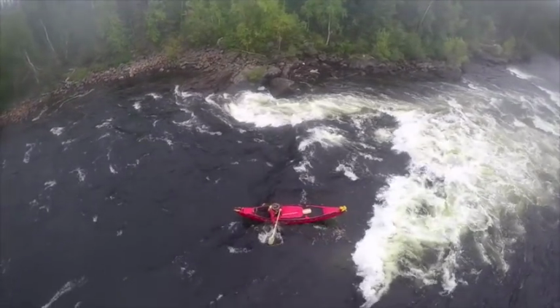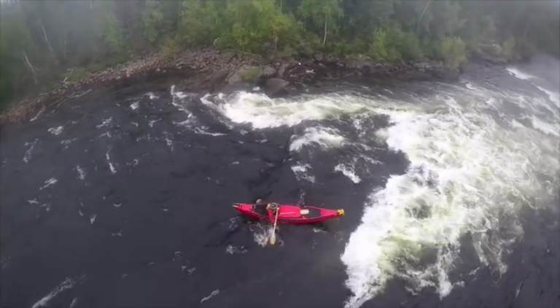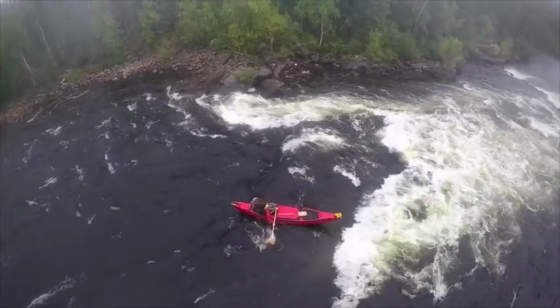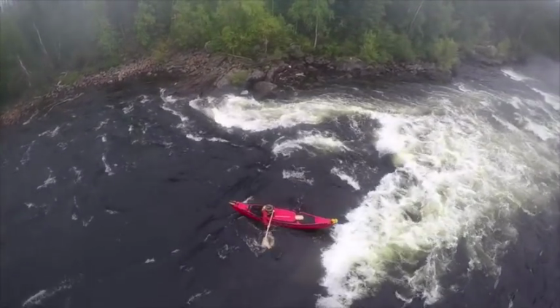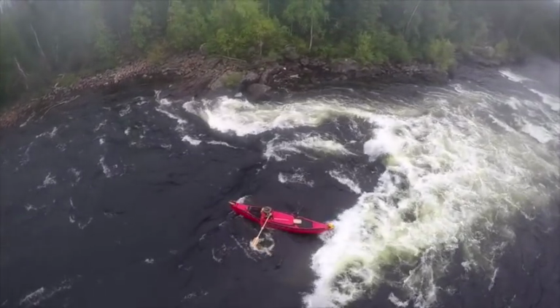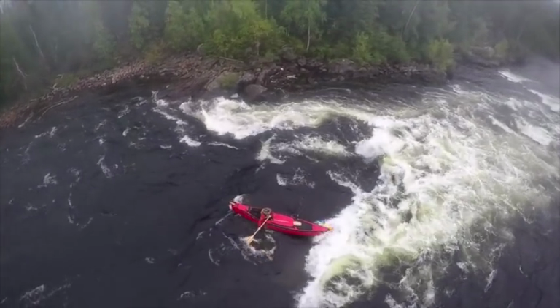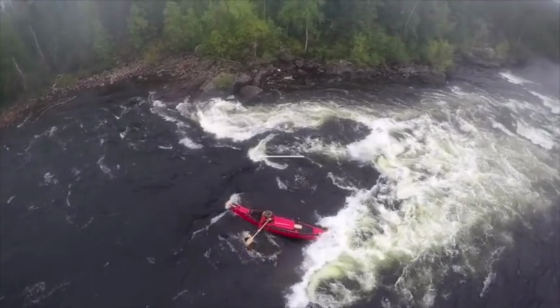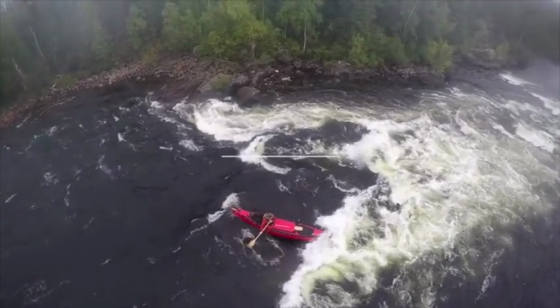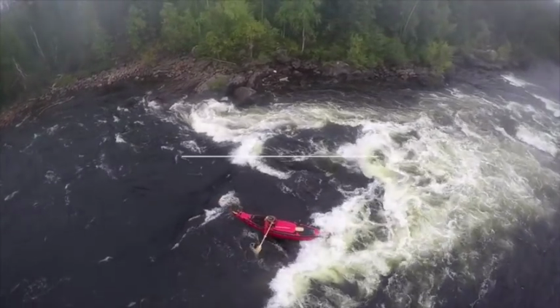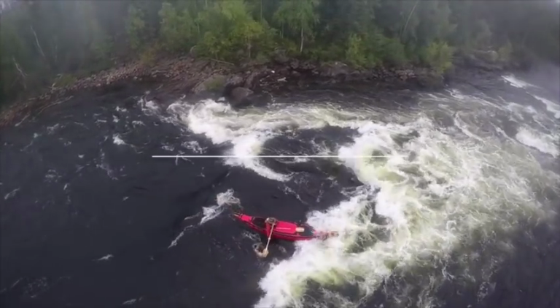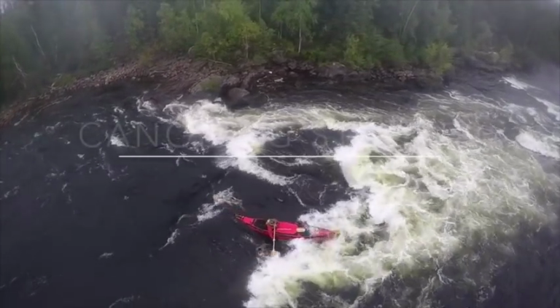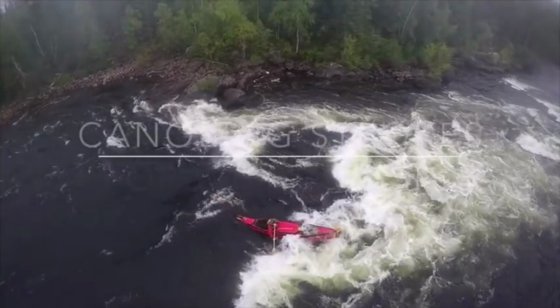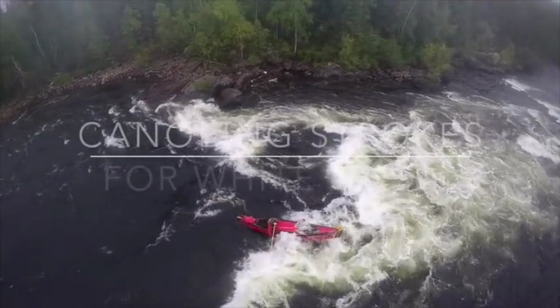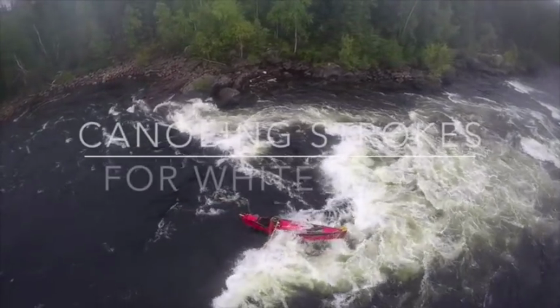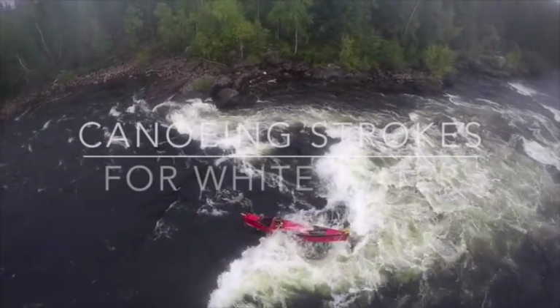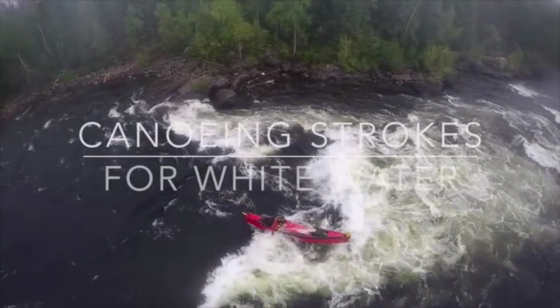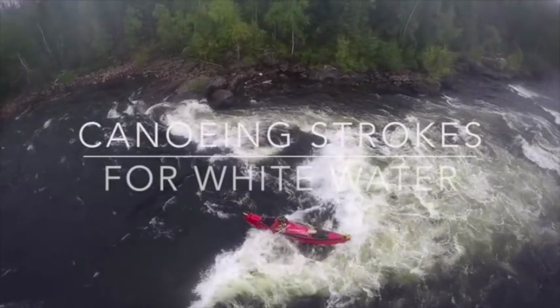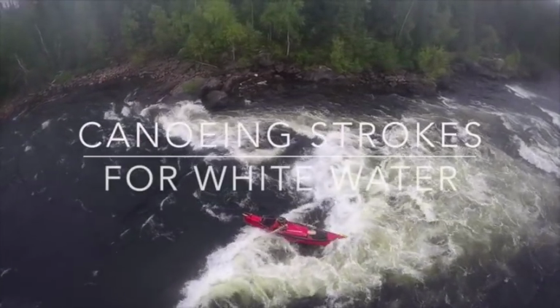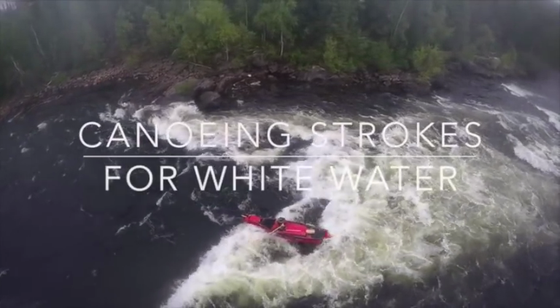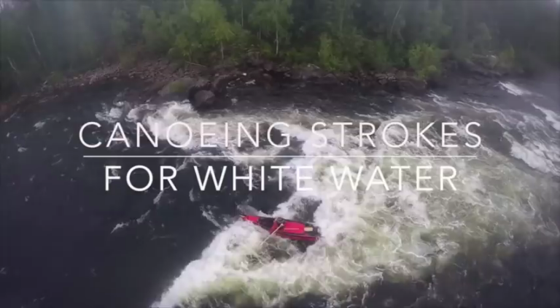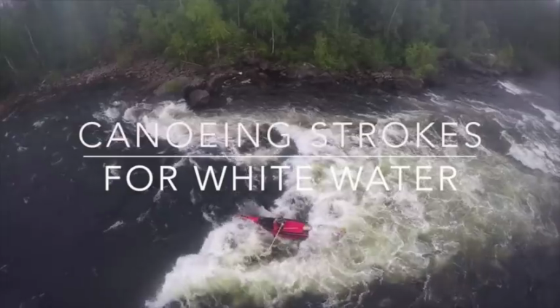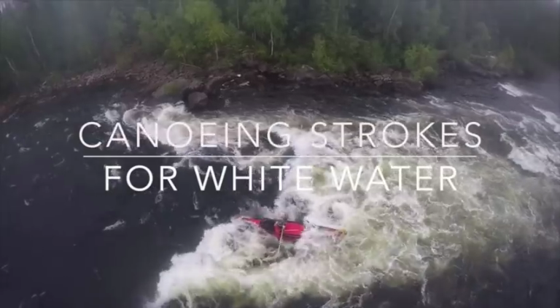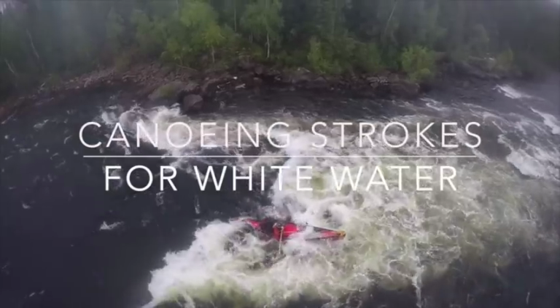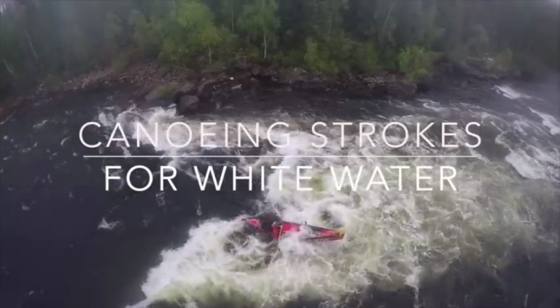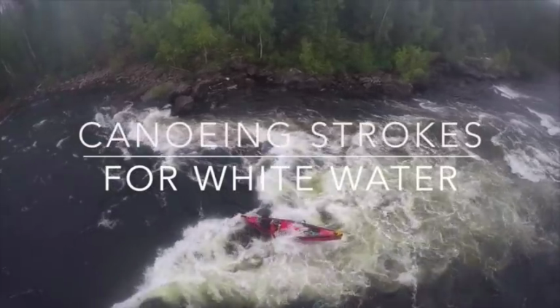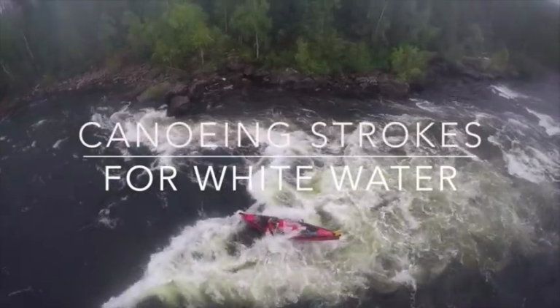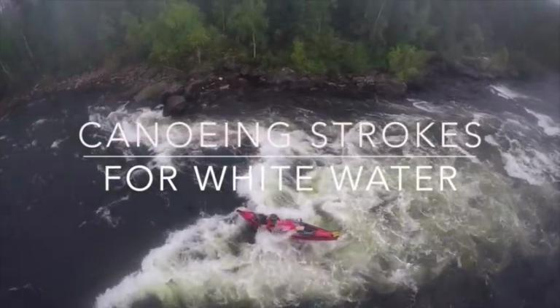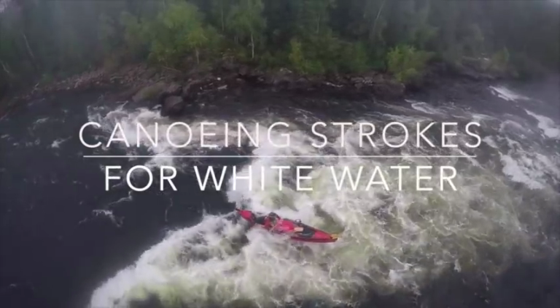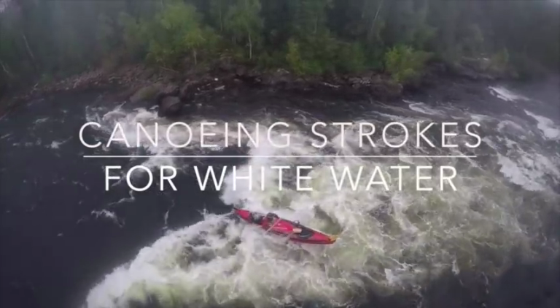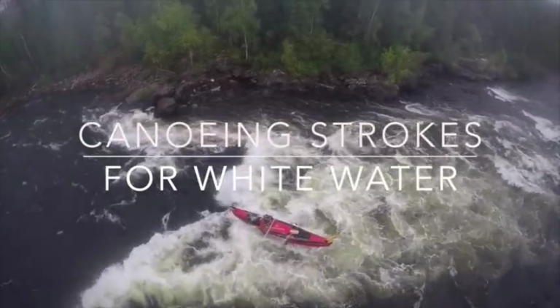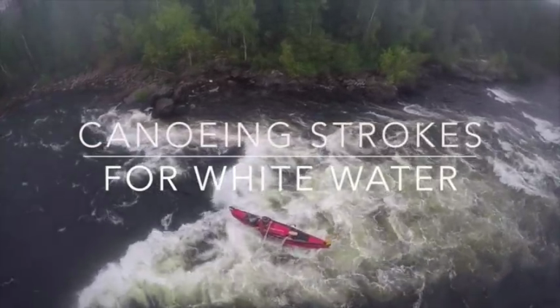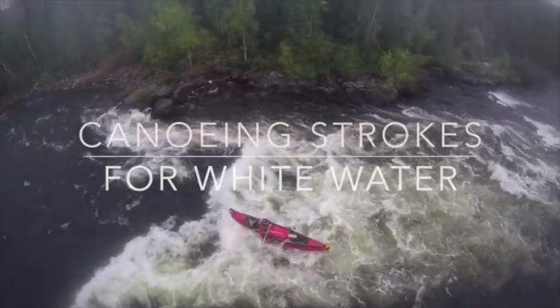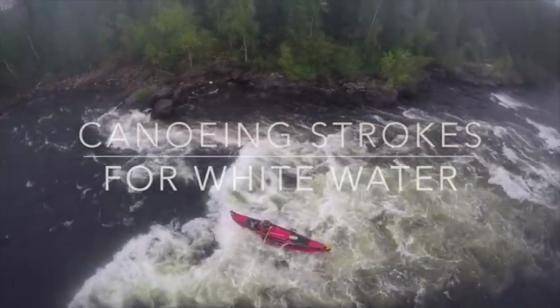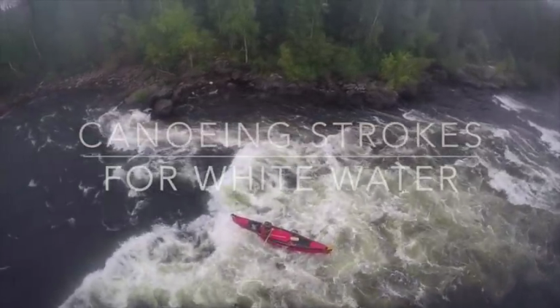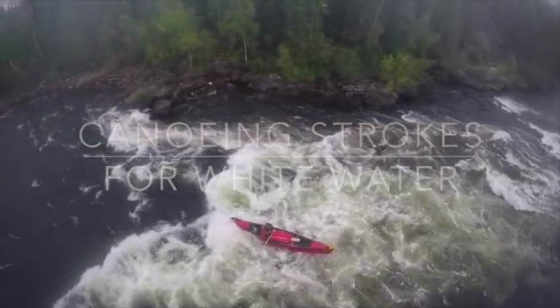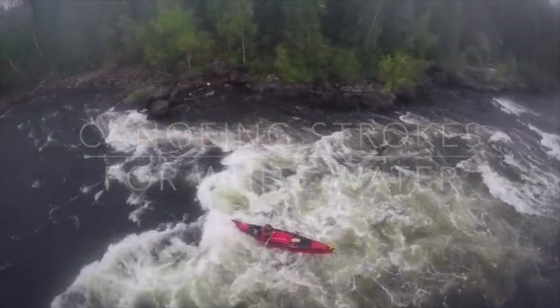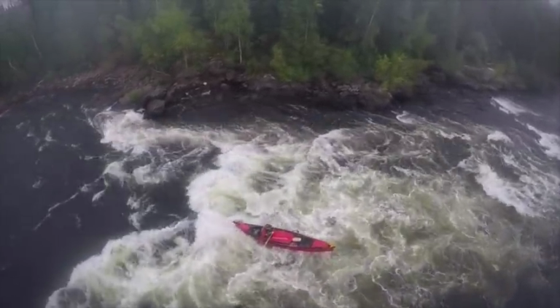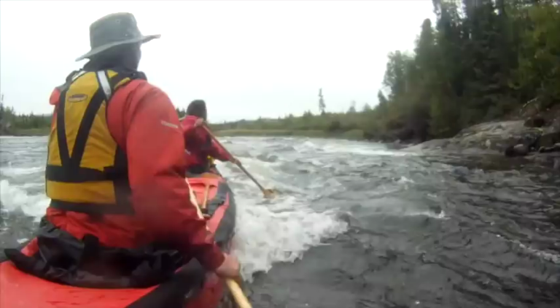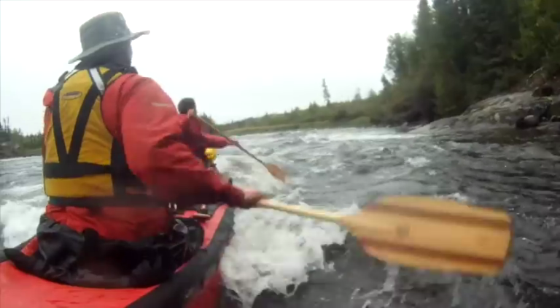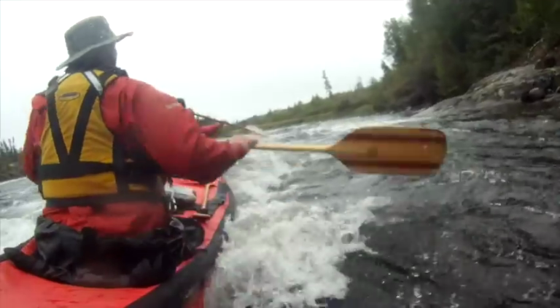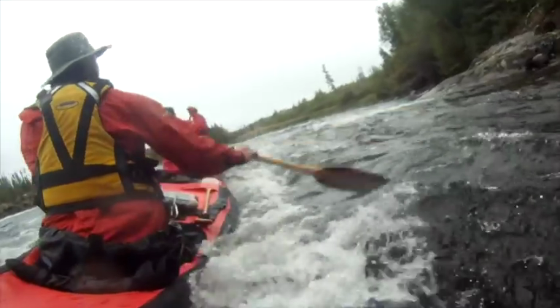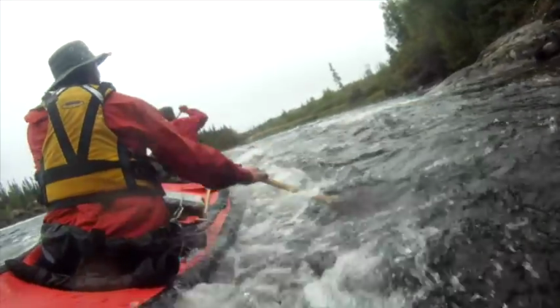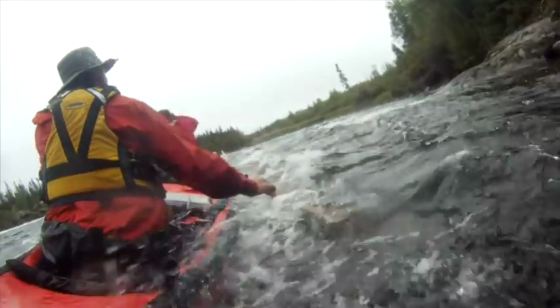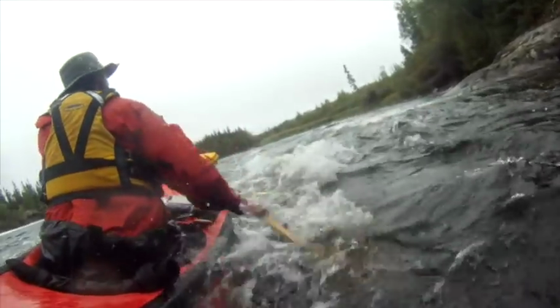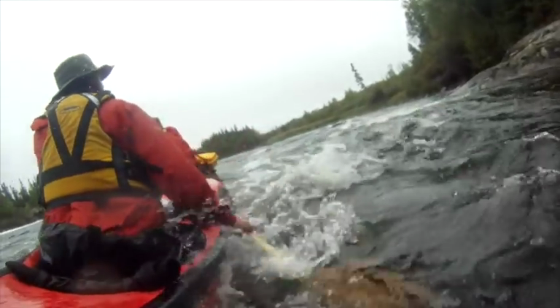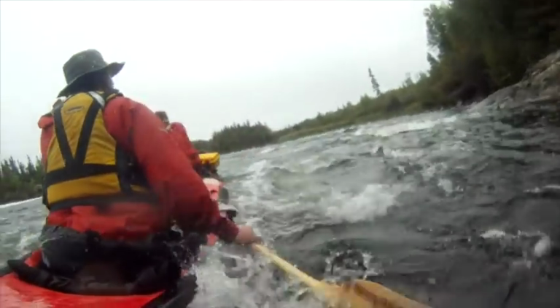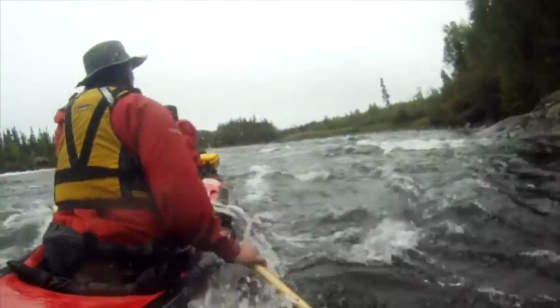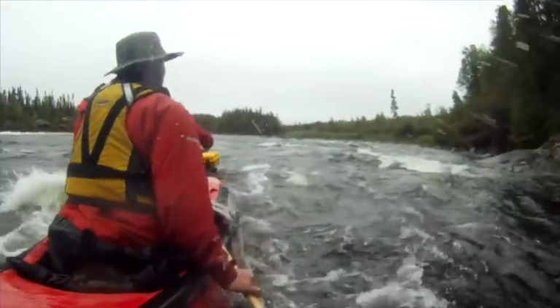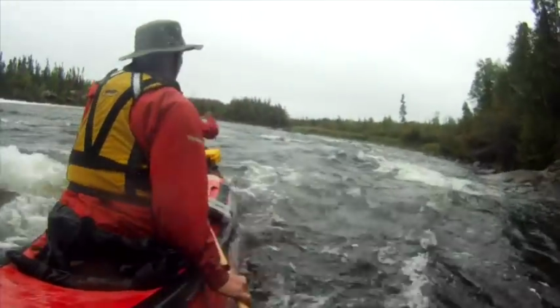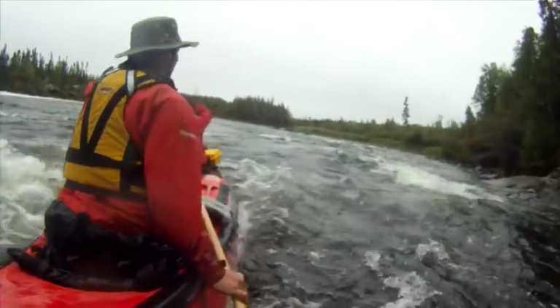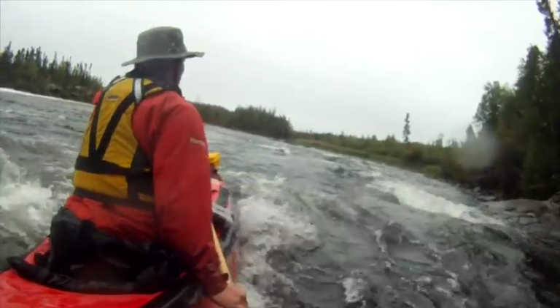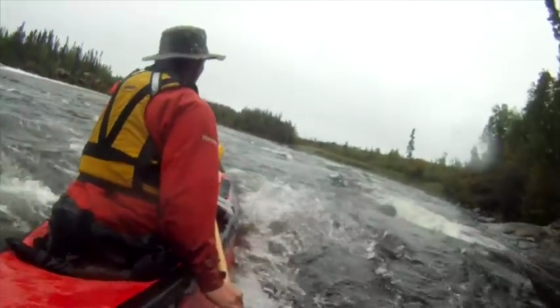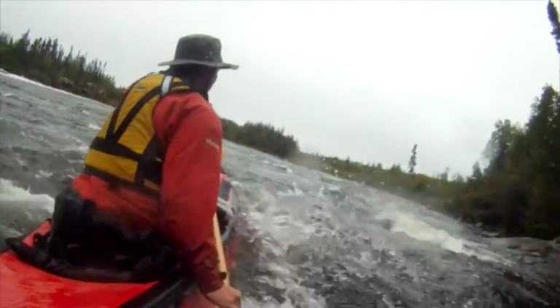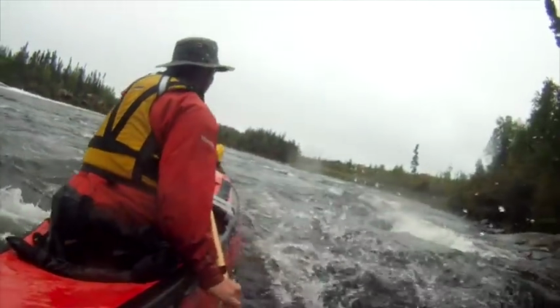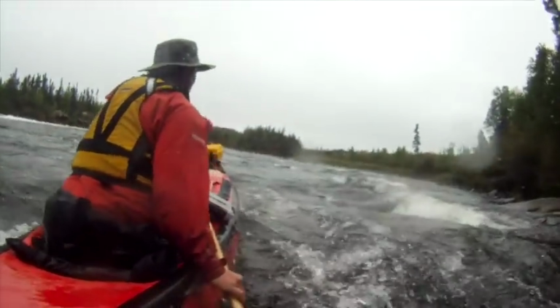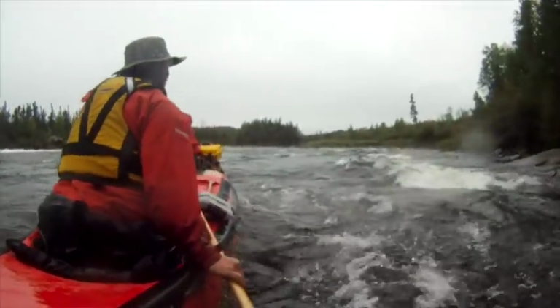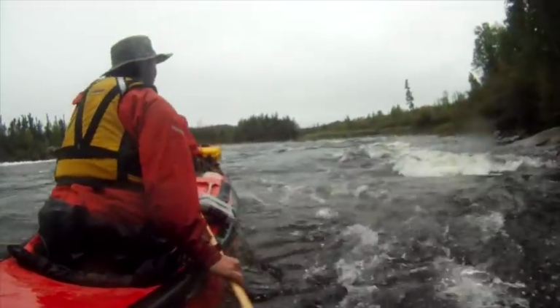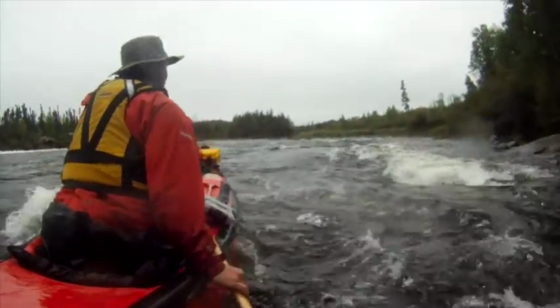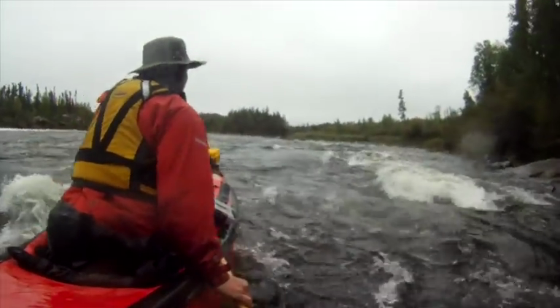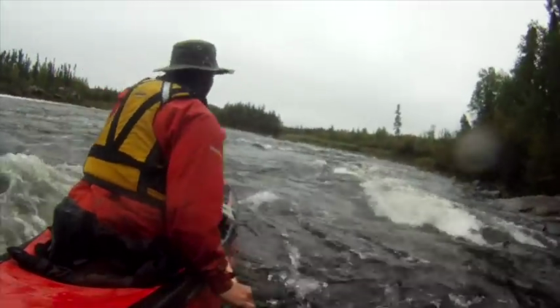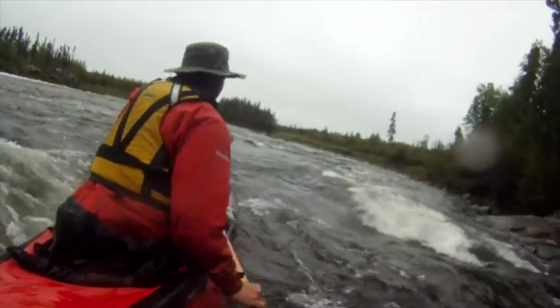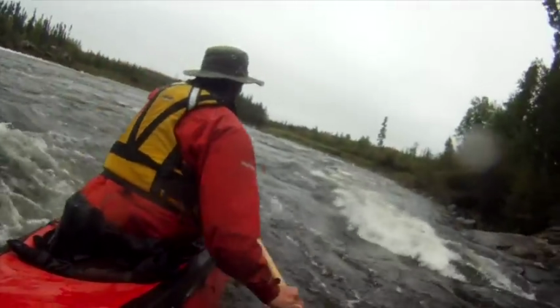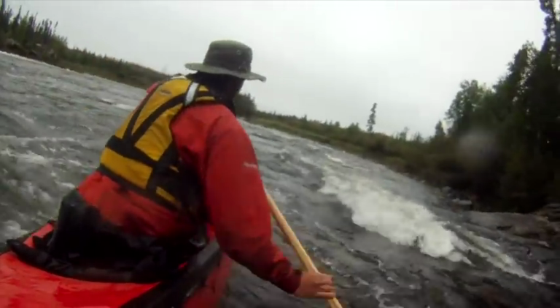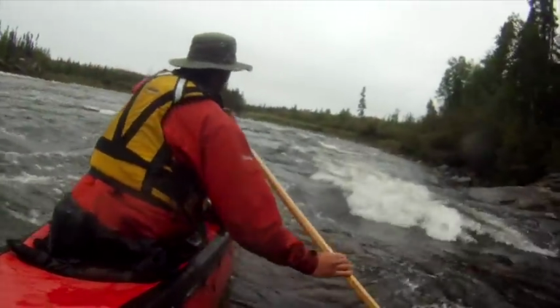There are a few key whitewater strokes you want to know when you're going to tackle some whitewater, and that's whether you're going solo or you're going tandem.